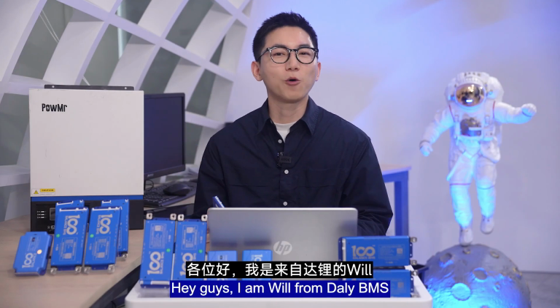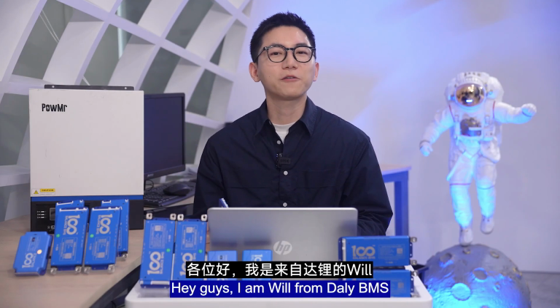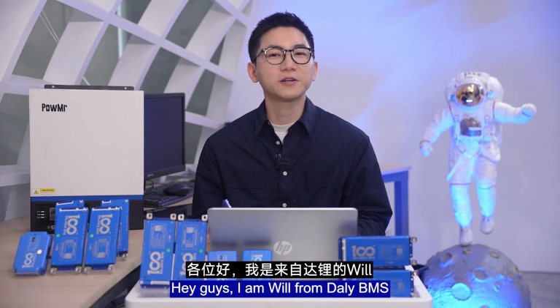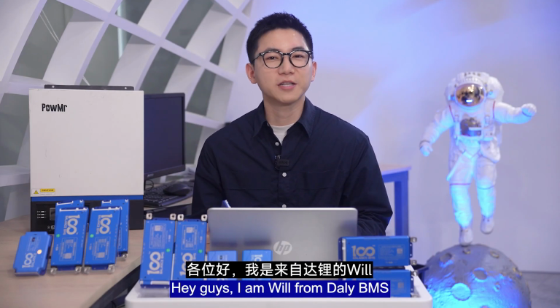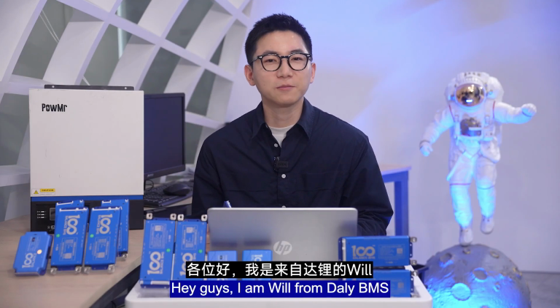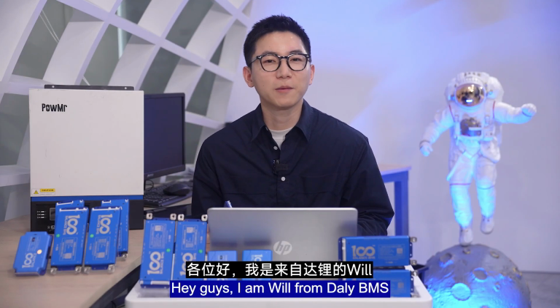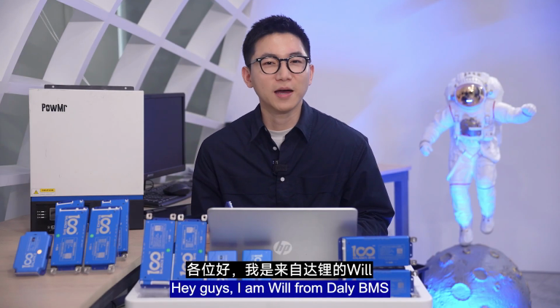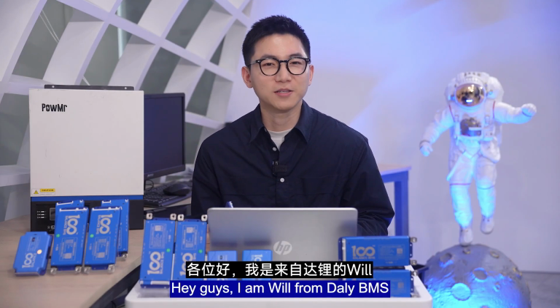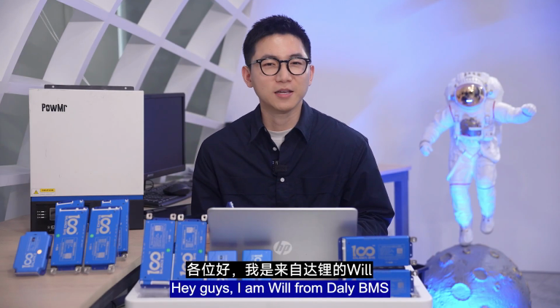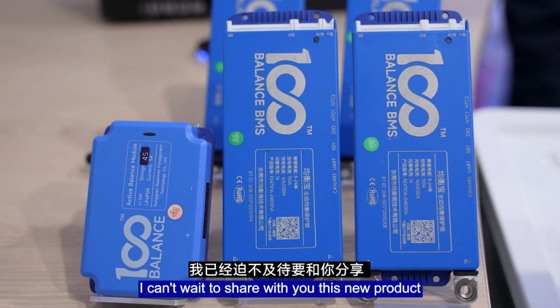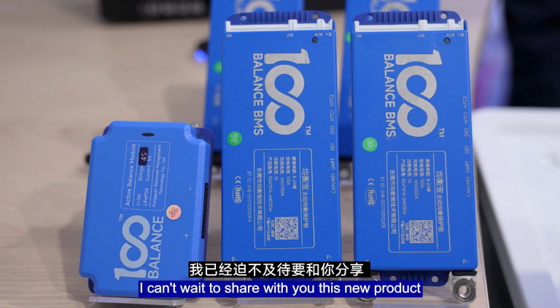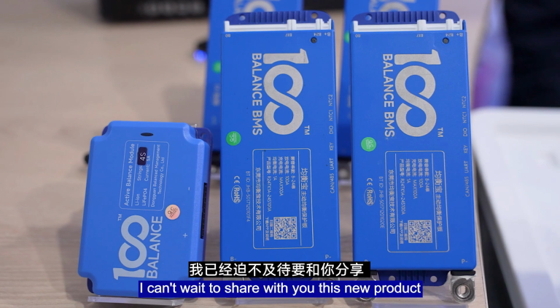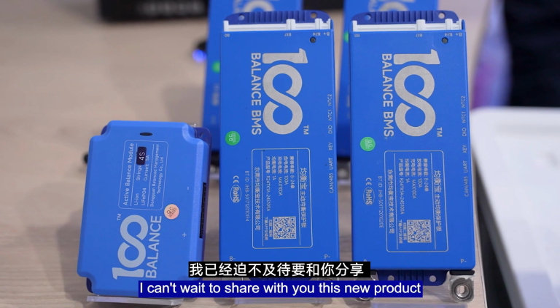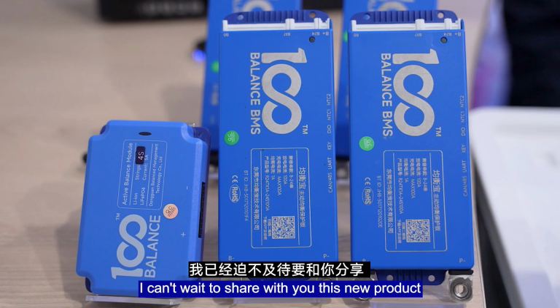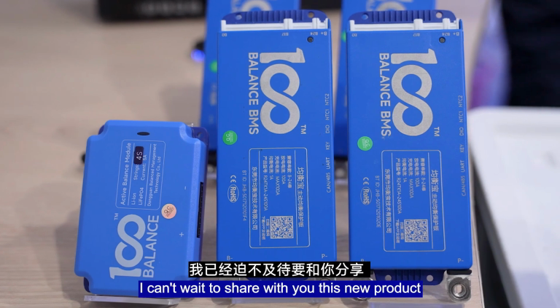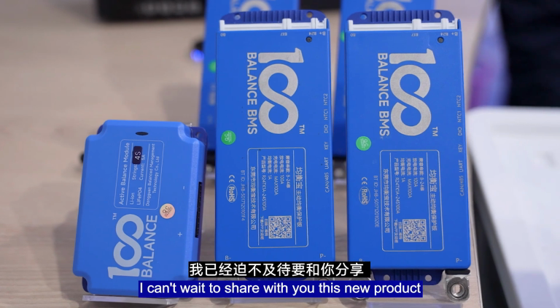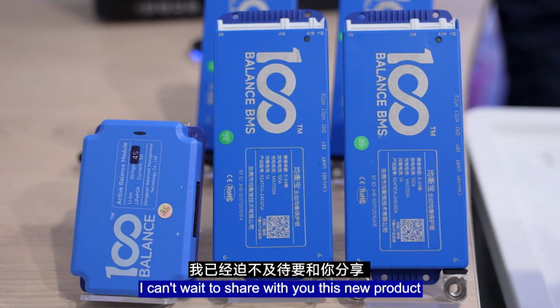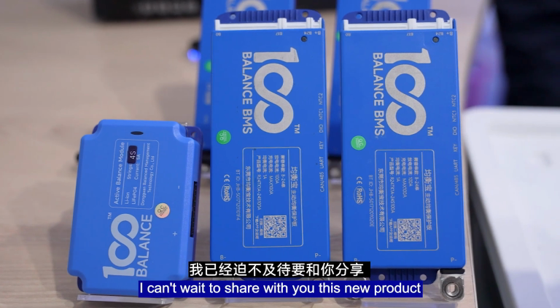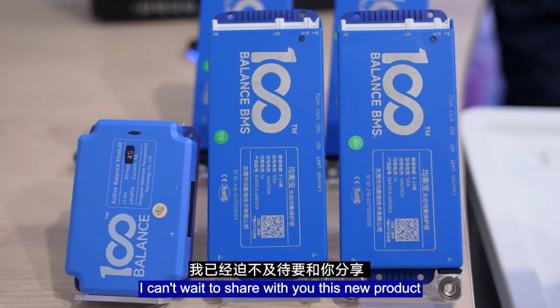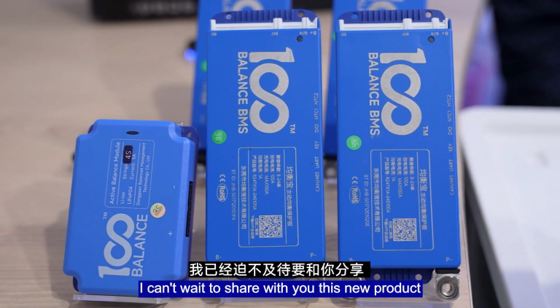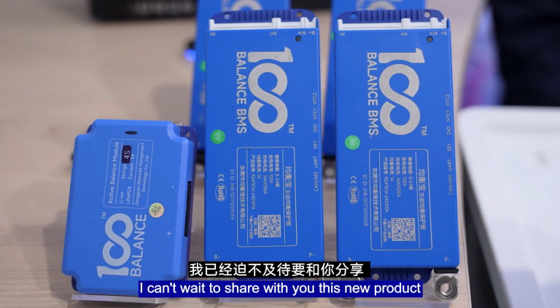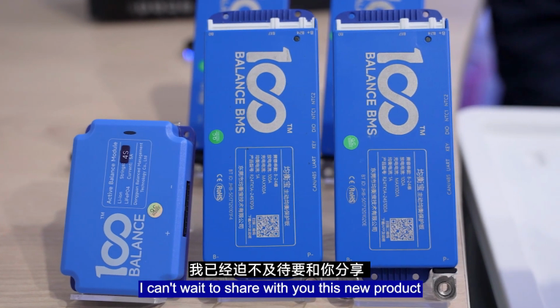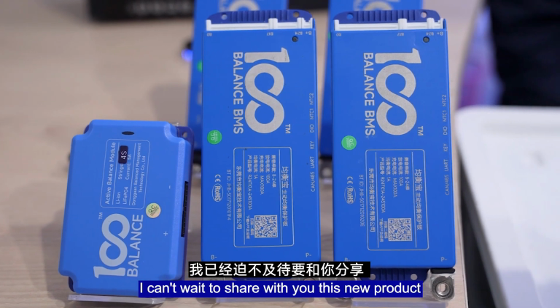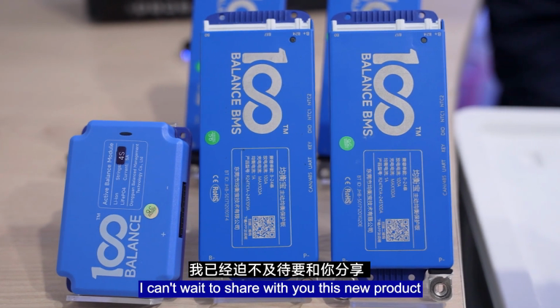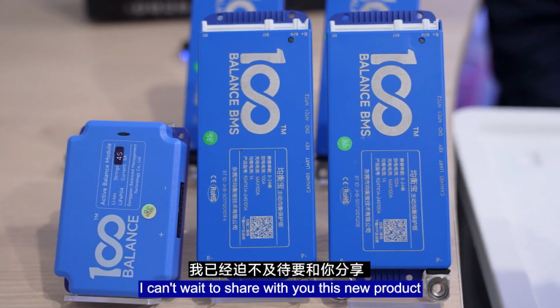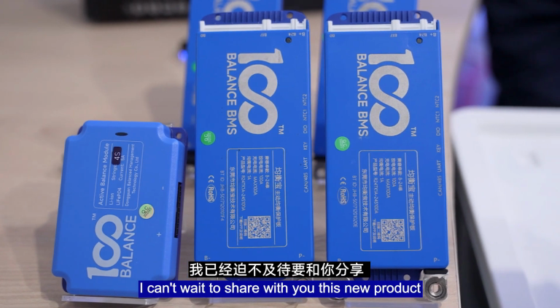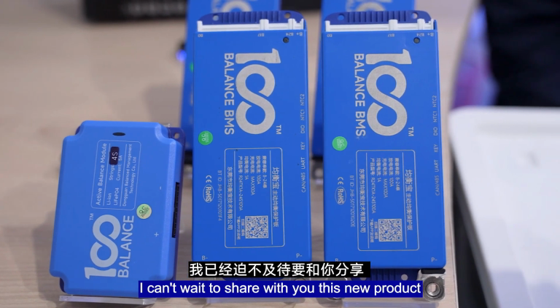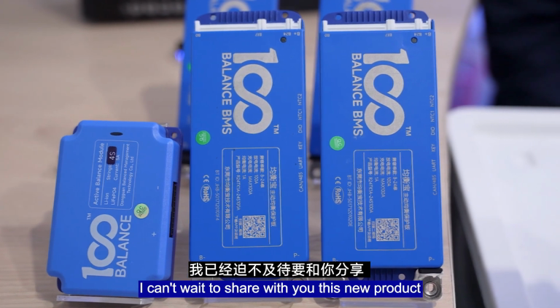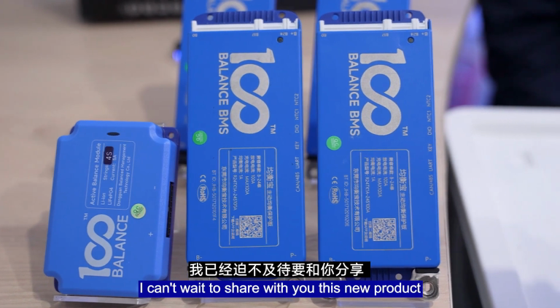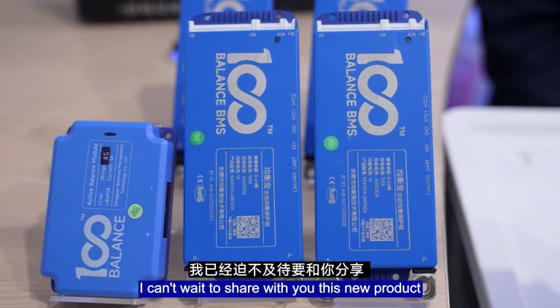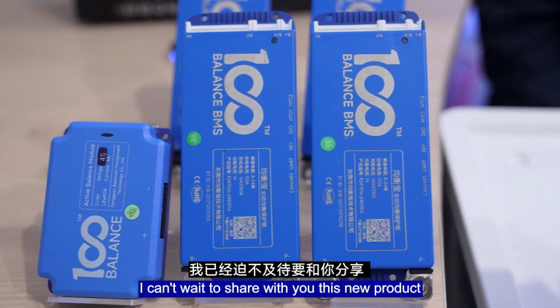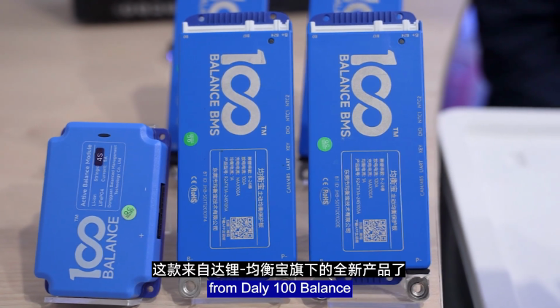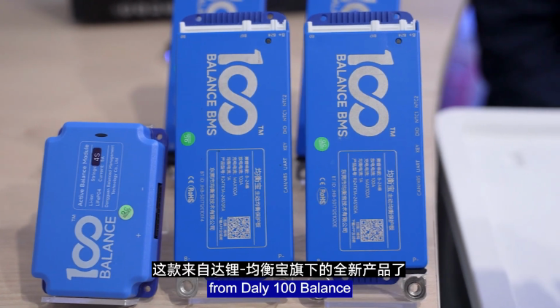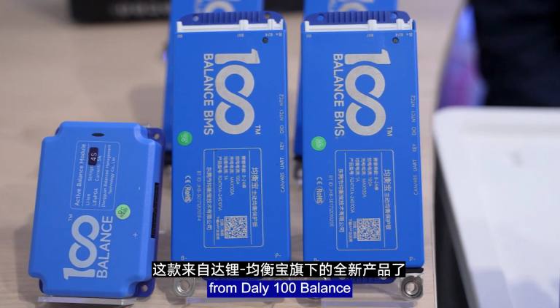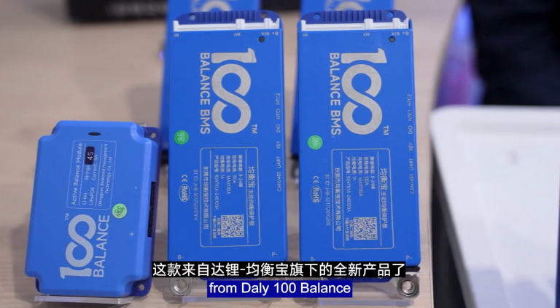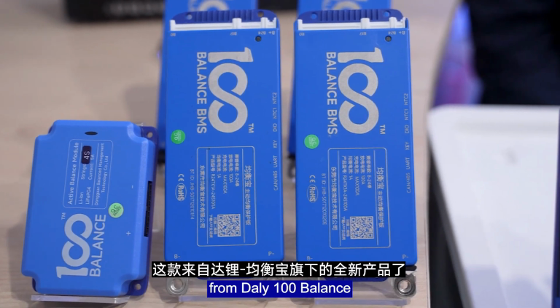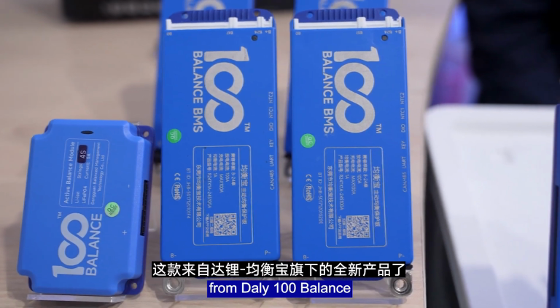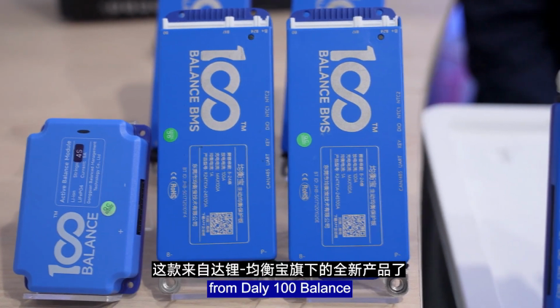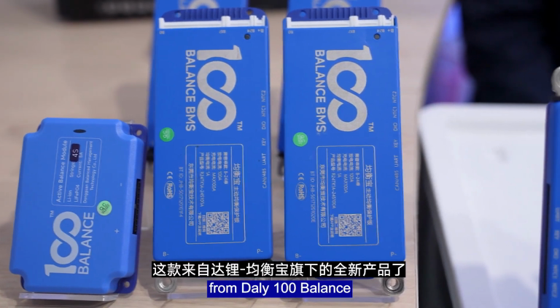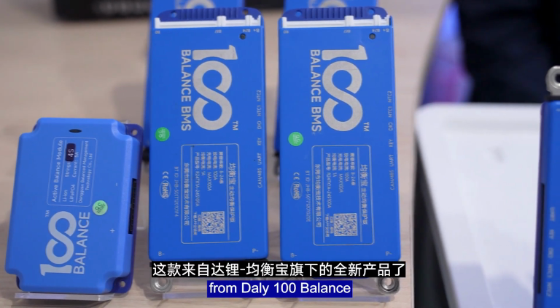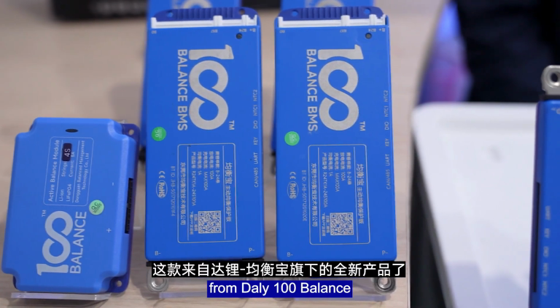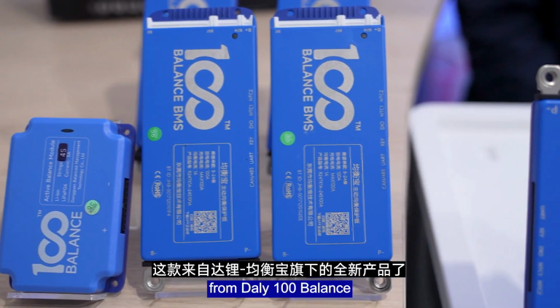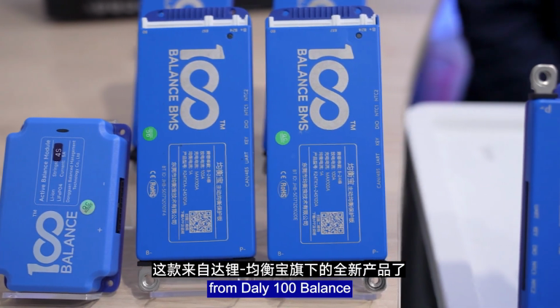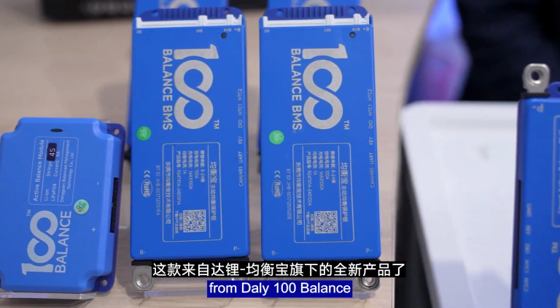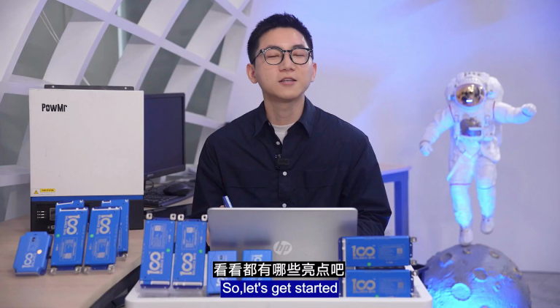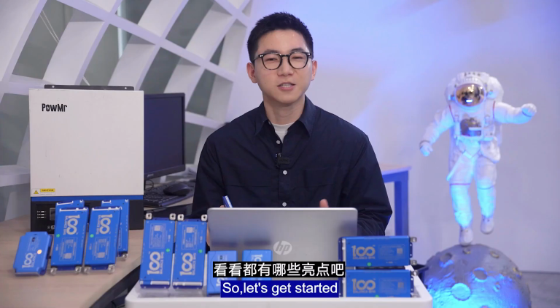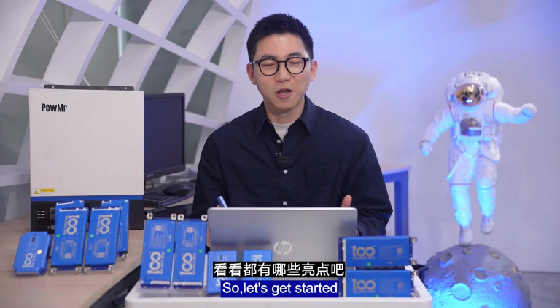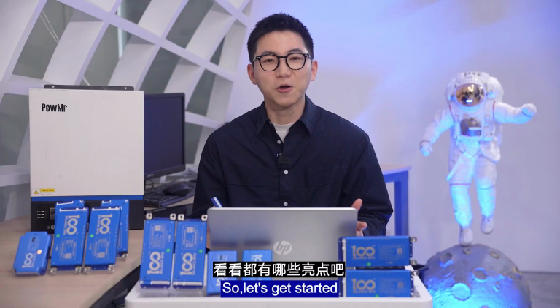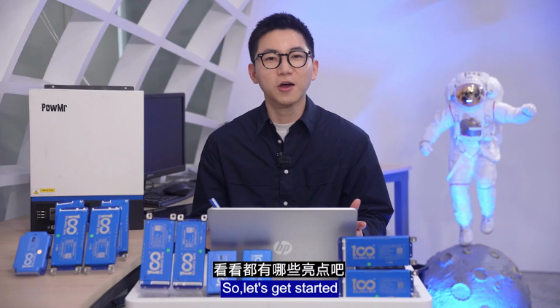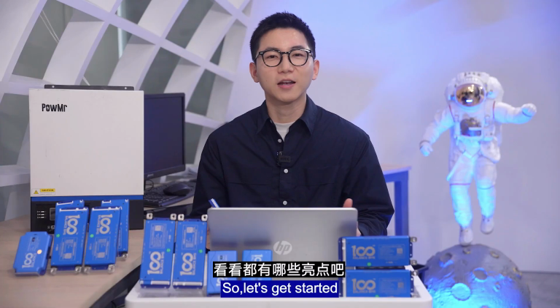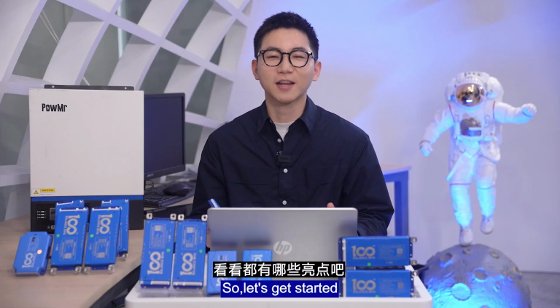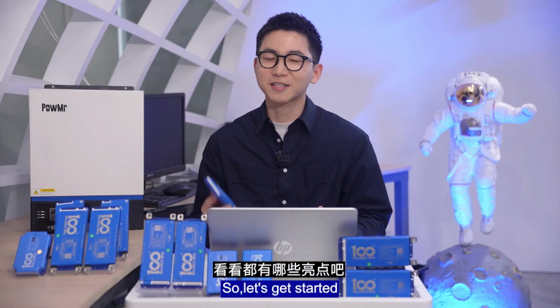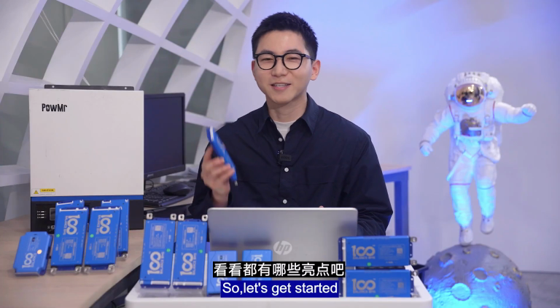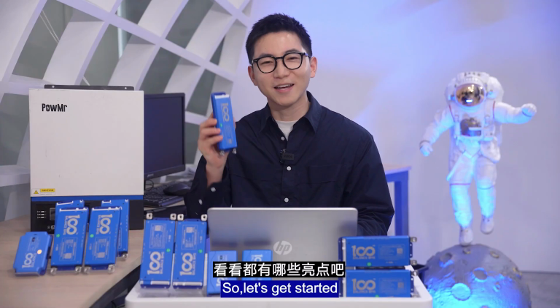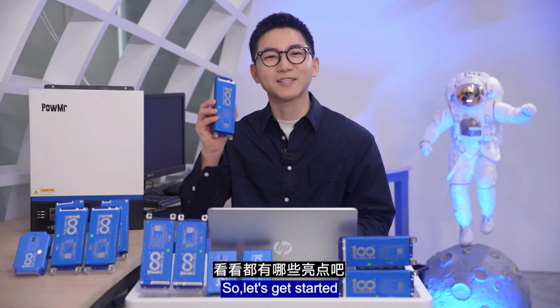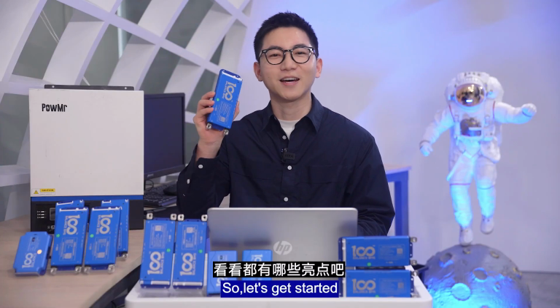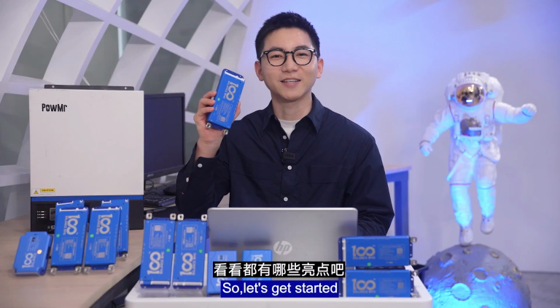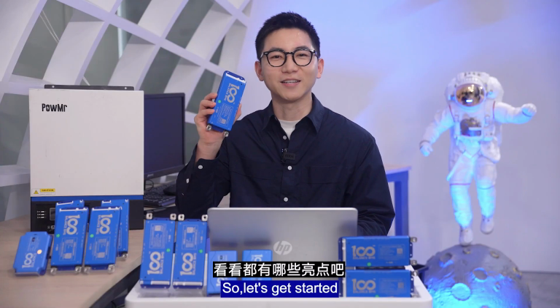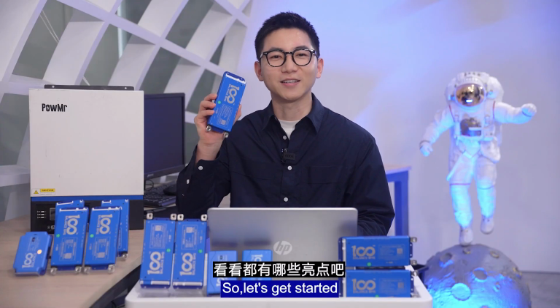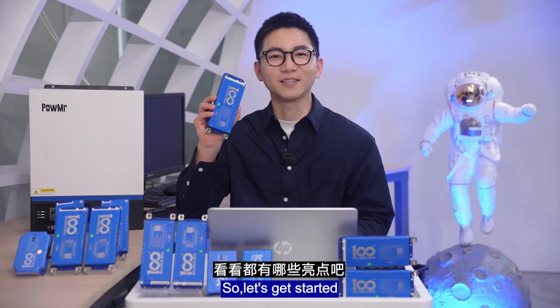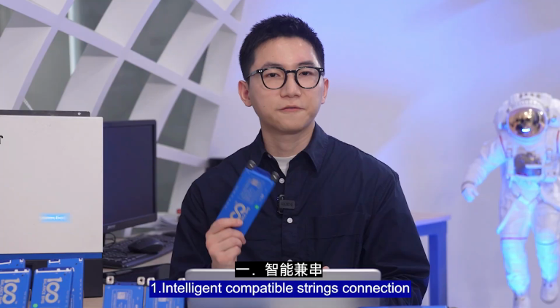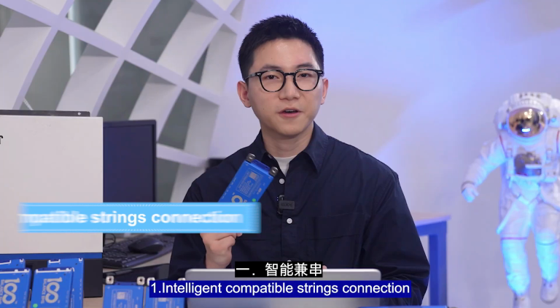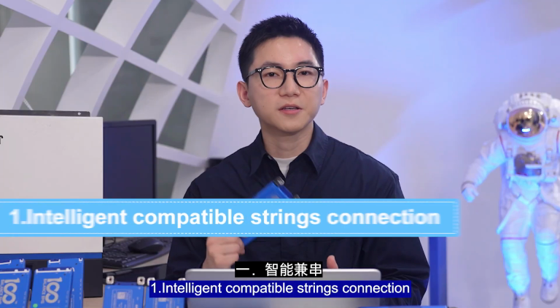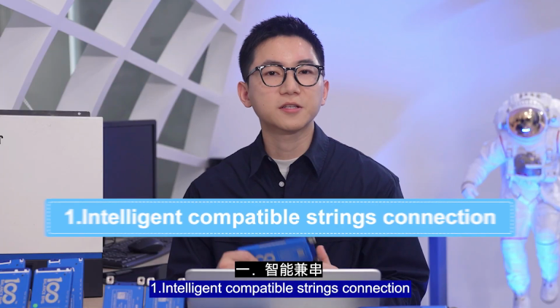Hey guys, I'm Wei from DelibMS. I can't wait to share with you the new products from DelibMS Balance, so let's get started.